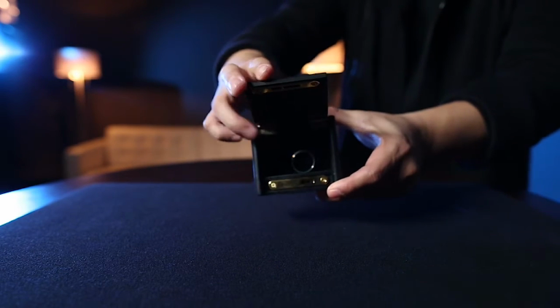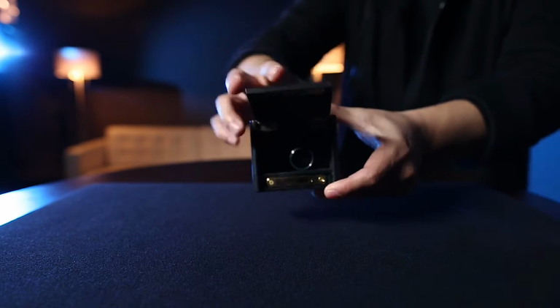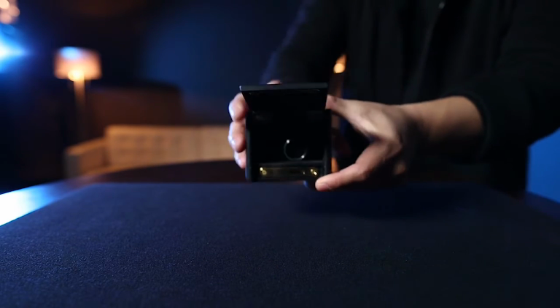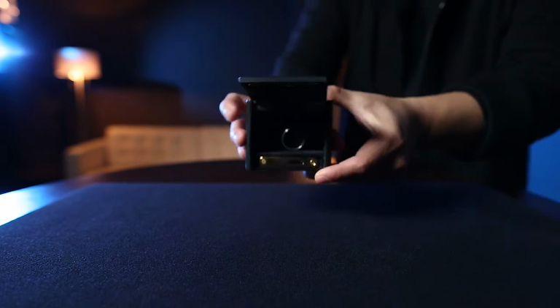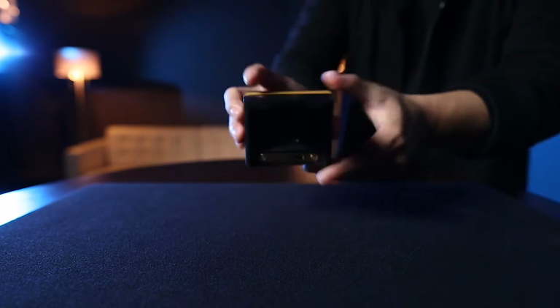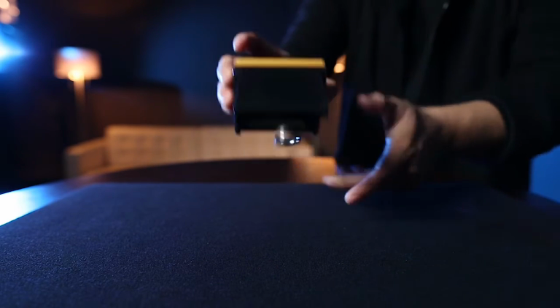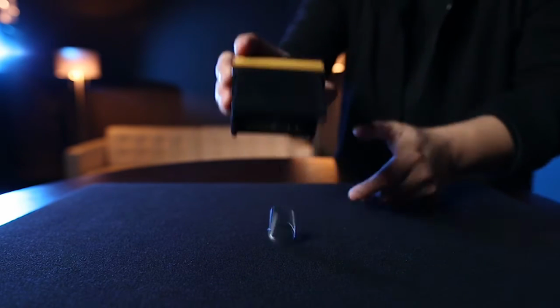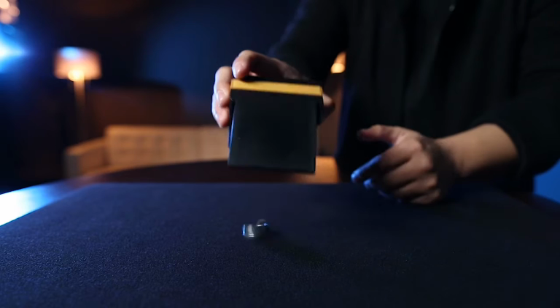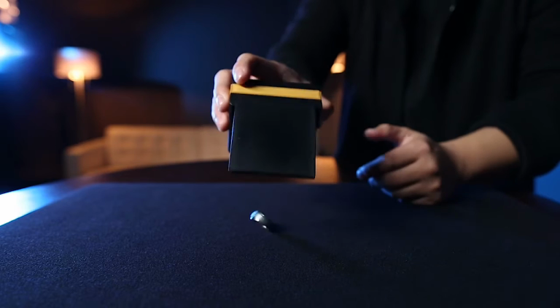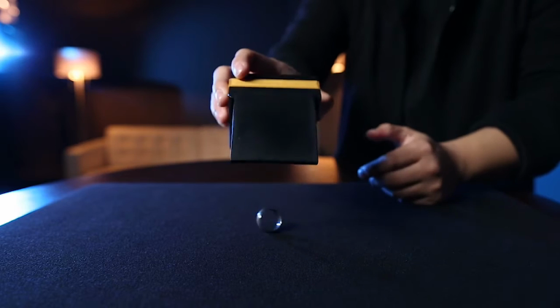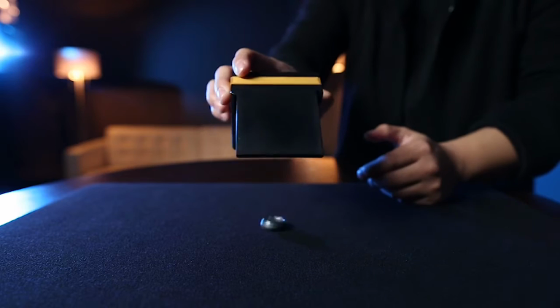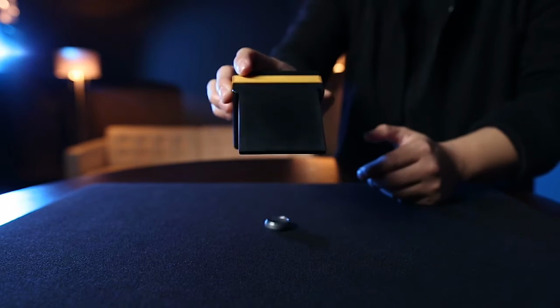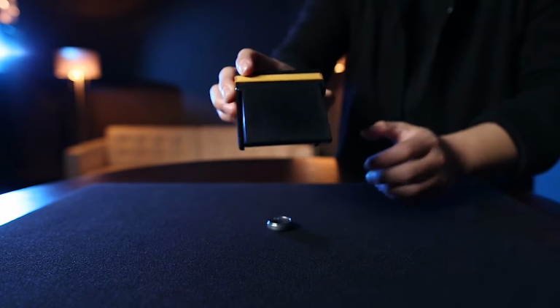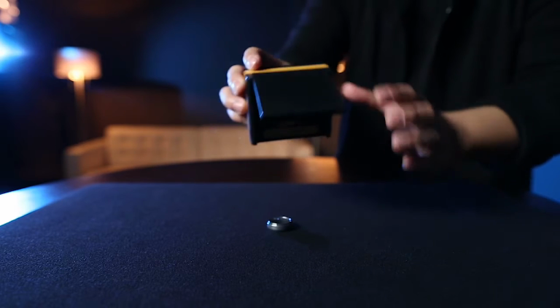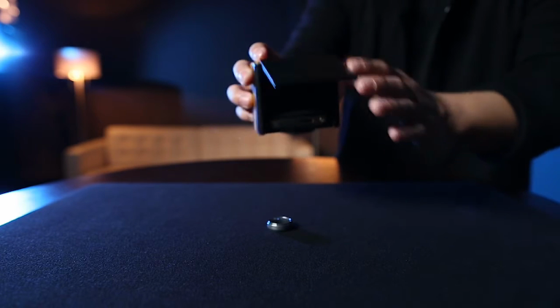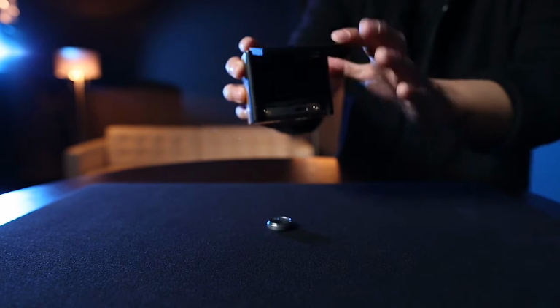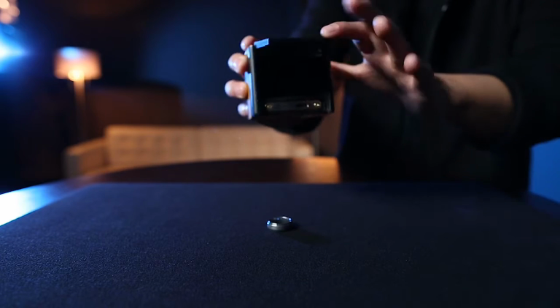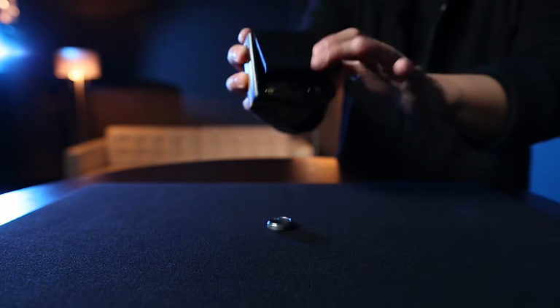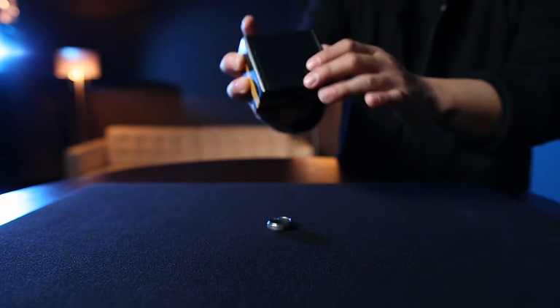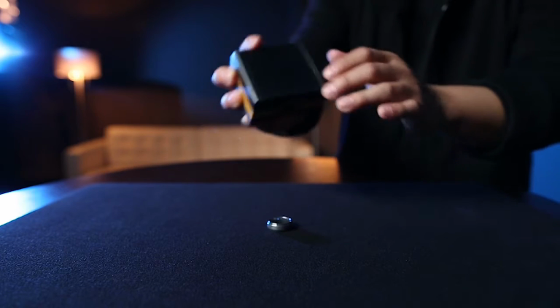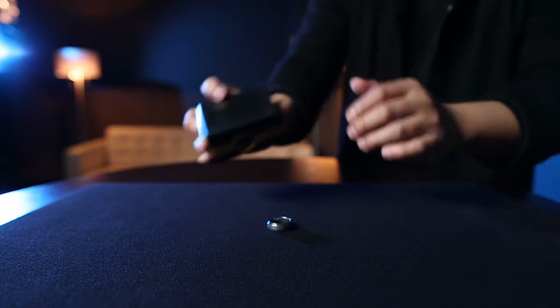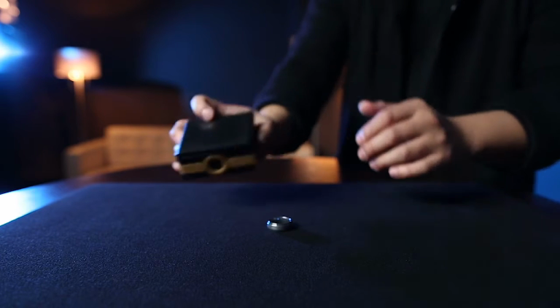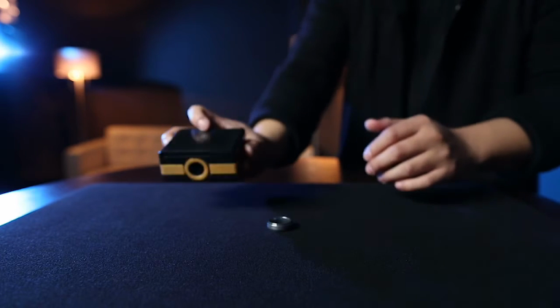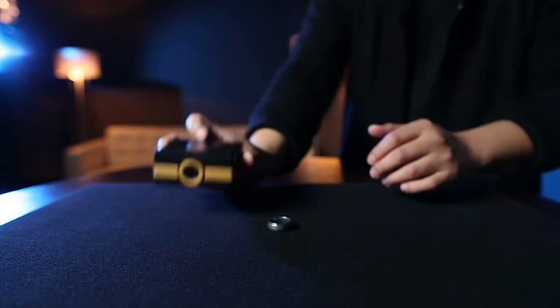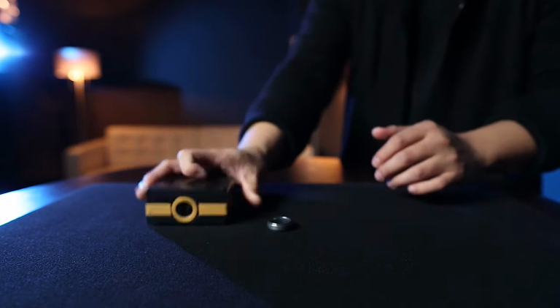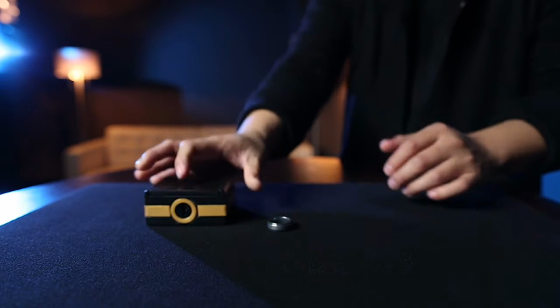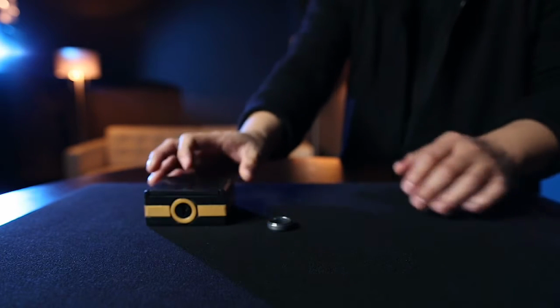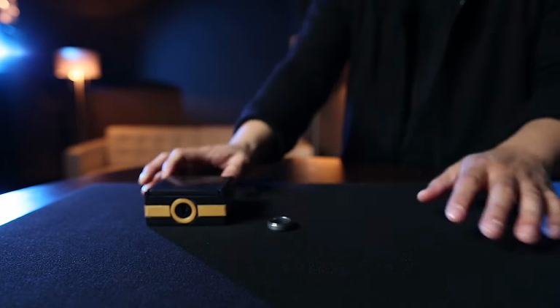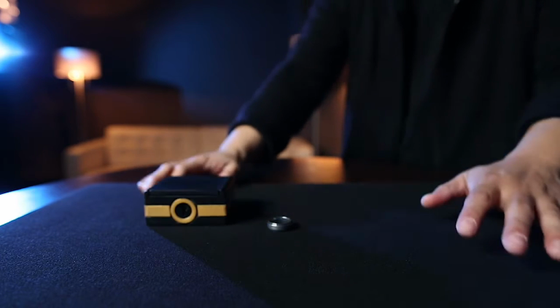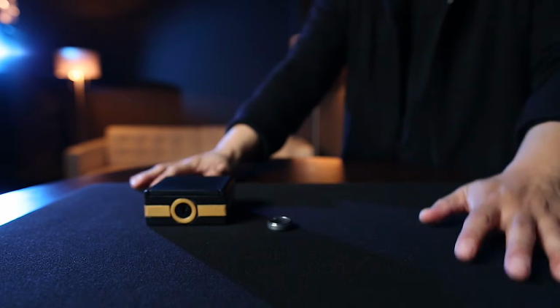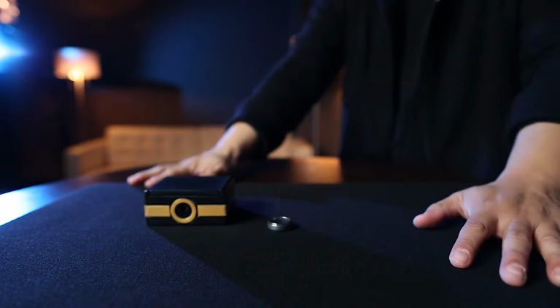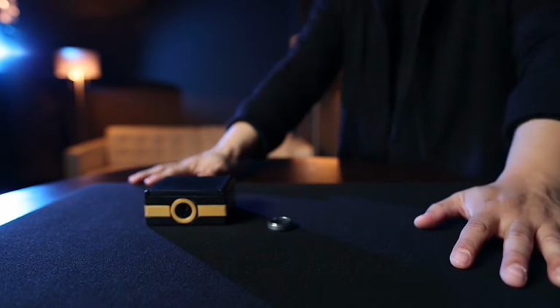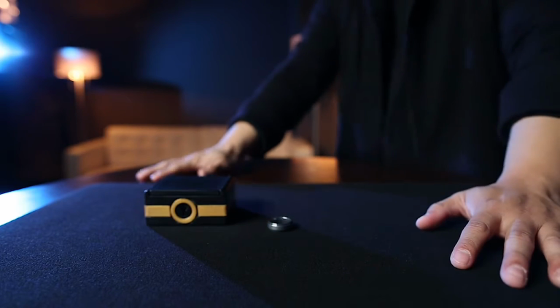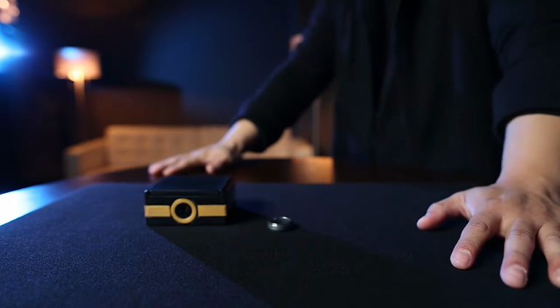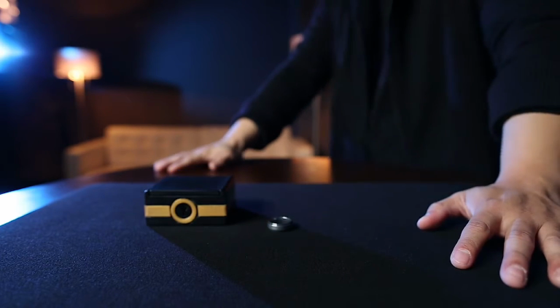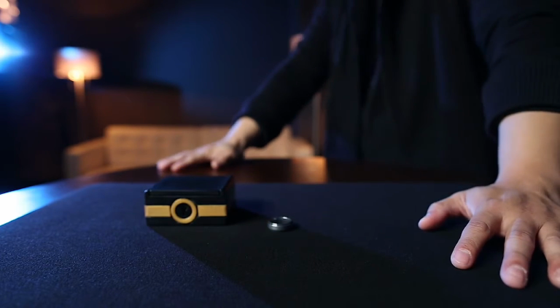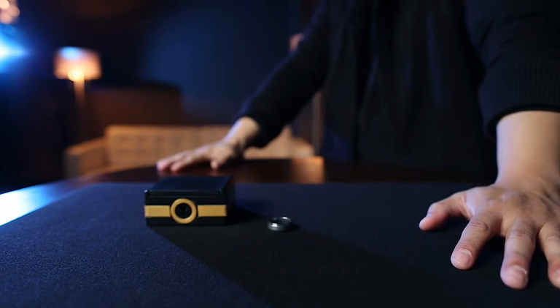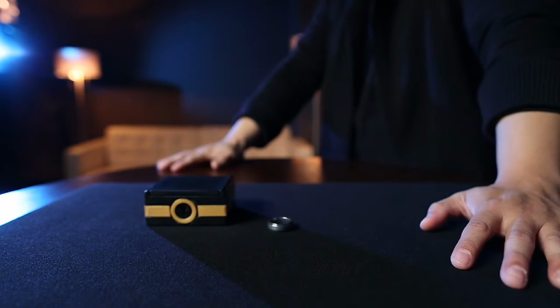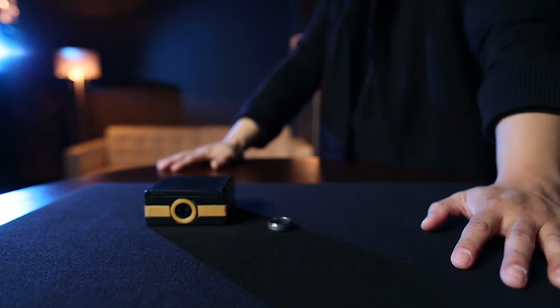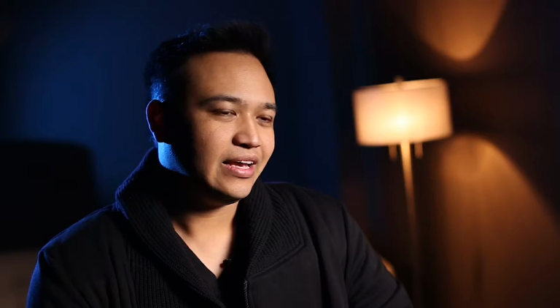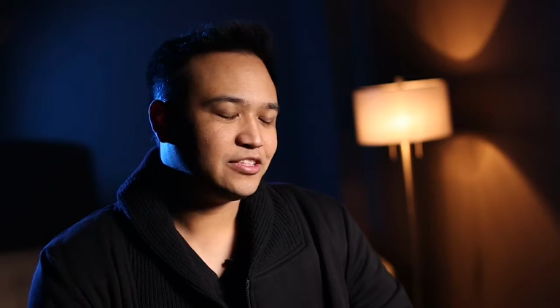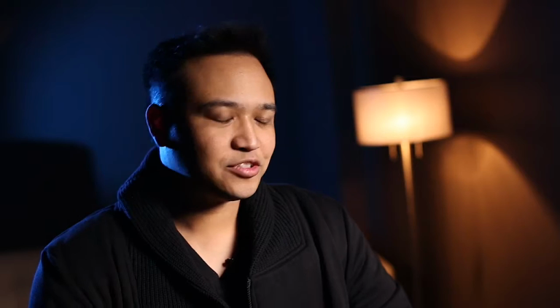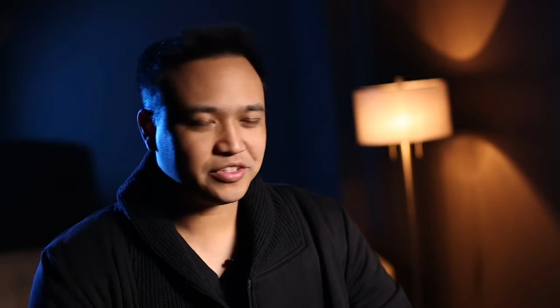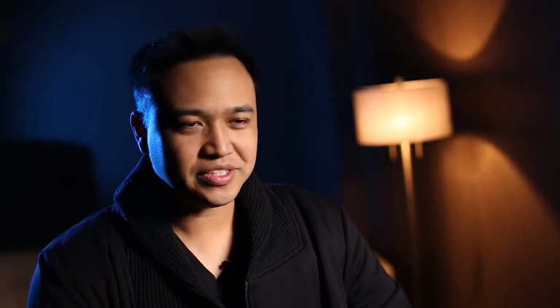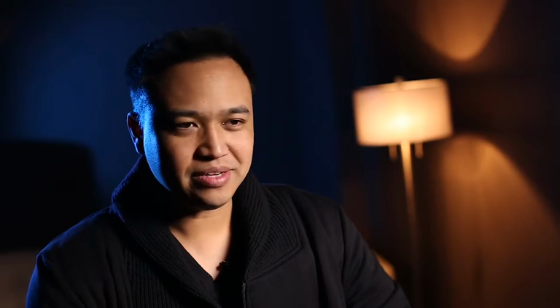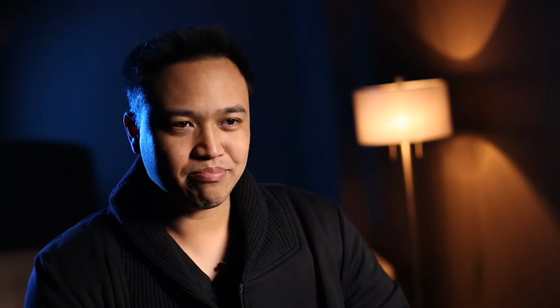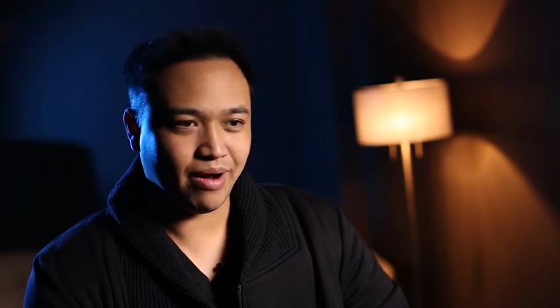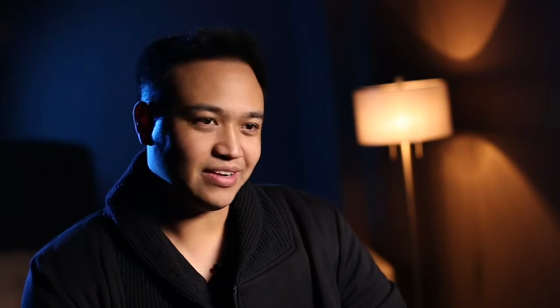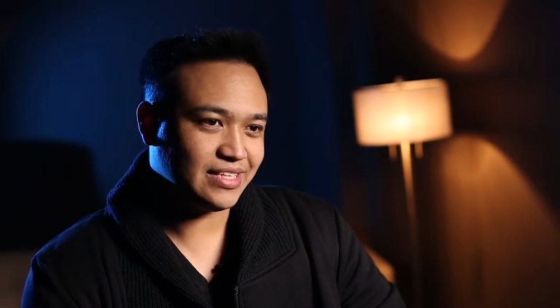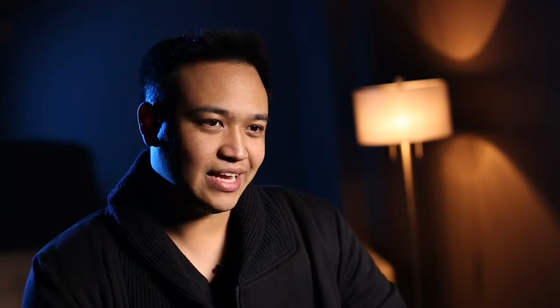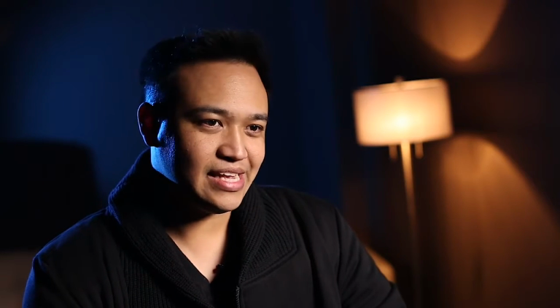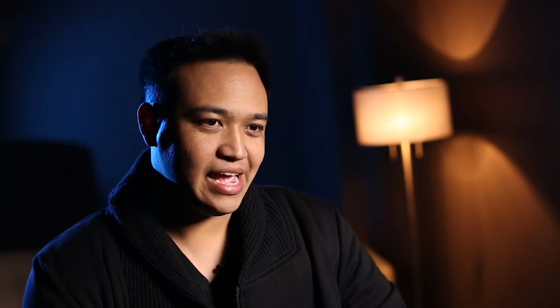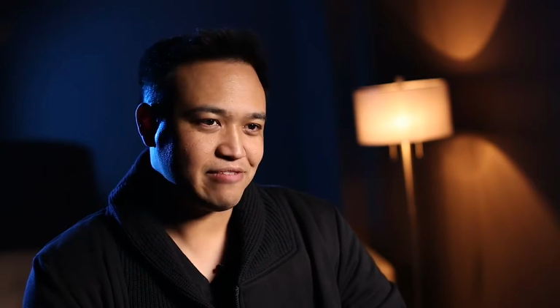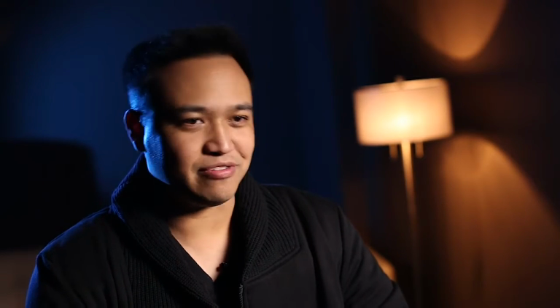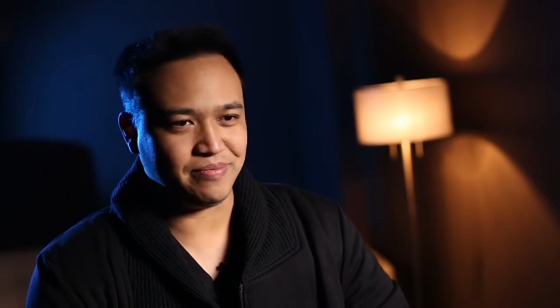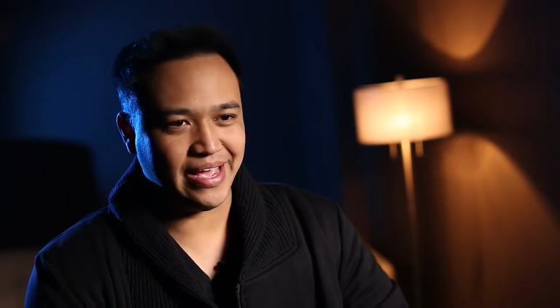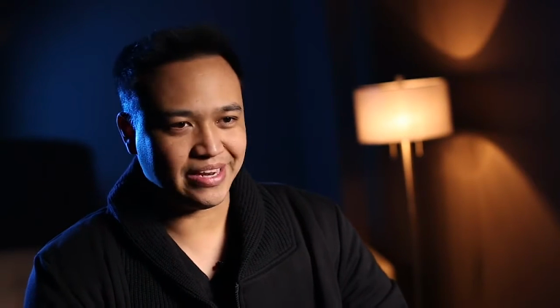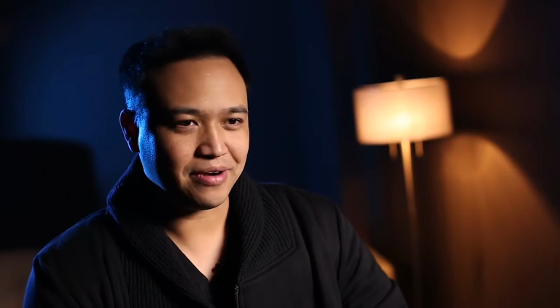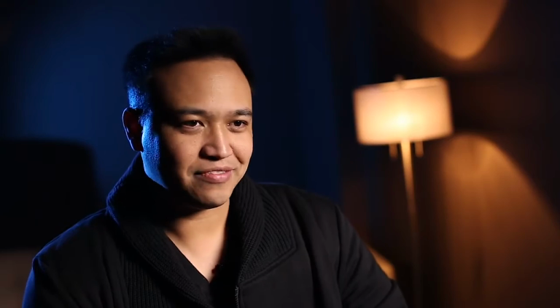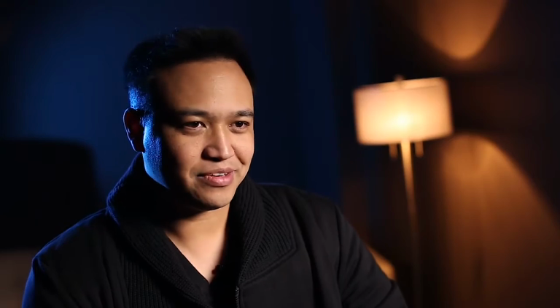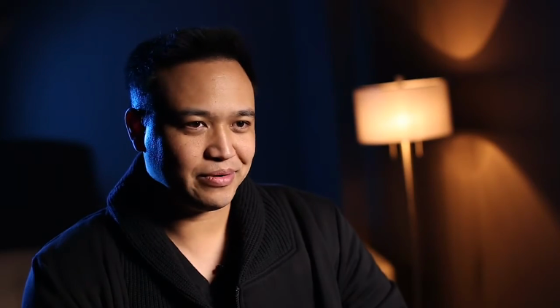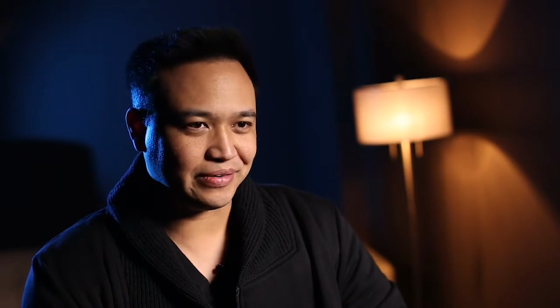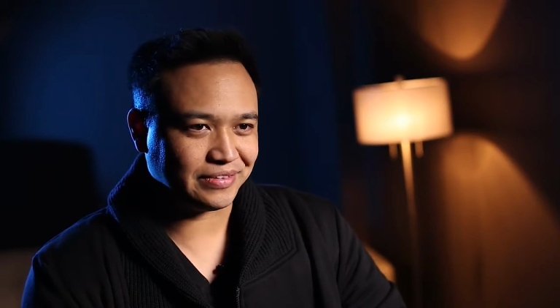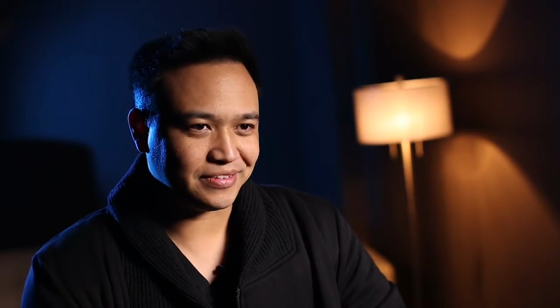We've seen mystery boxes before, but never quite like this. Introducing Box 98 from Handcrafted Miracles.